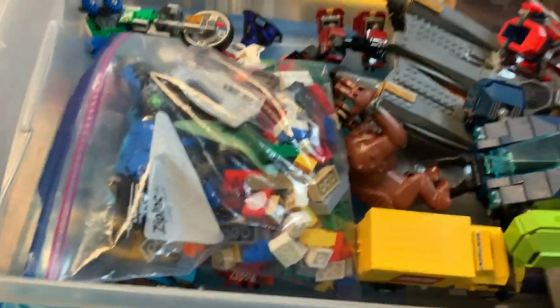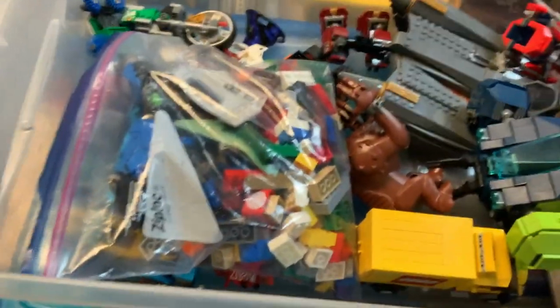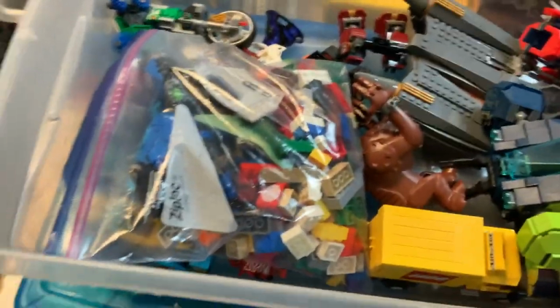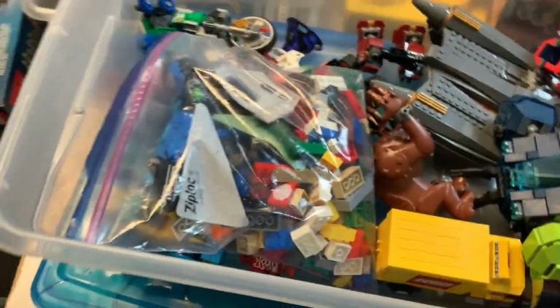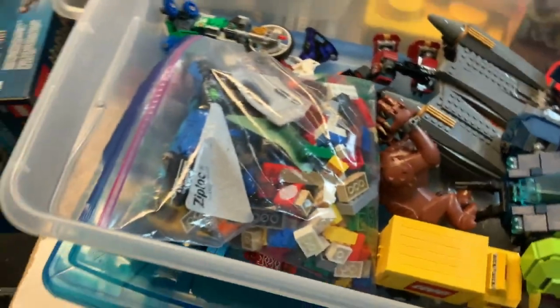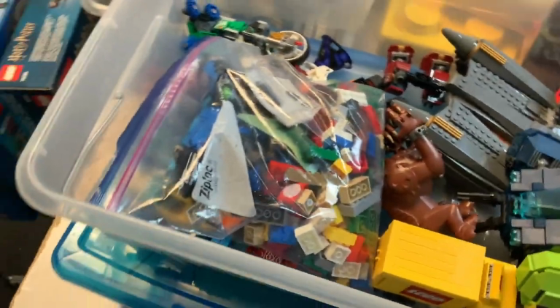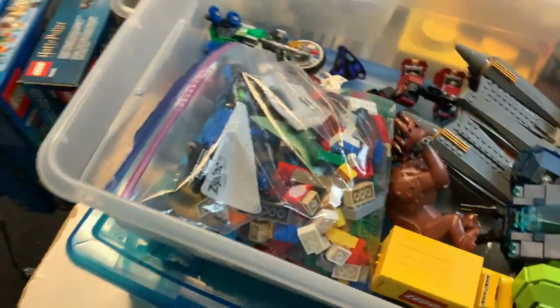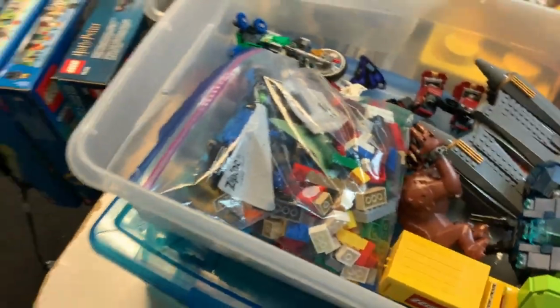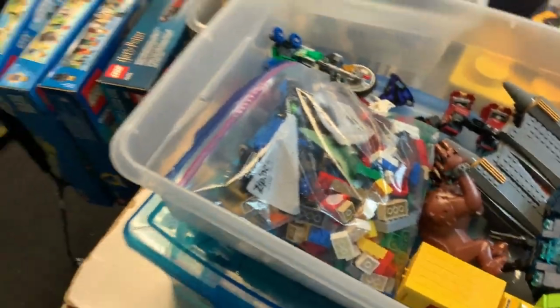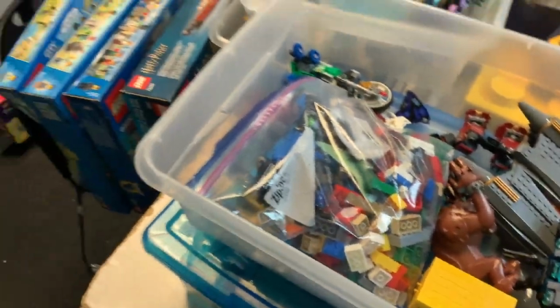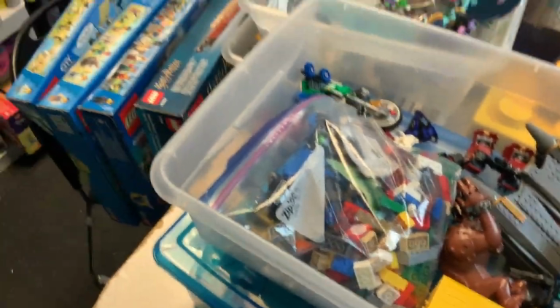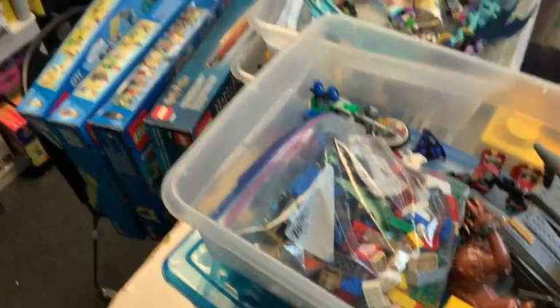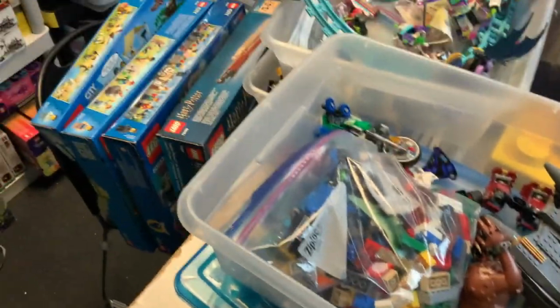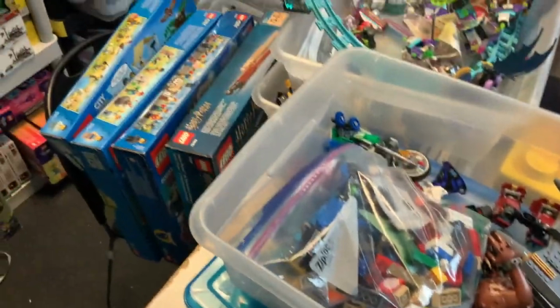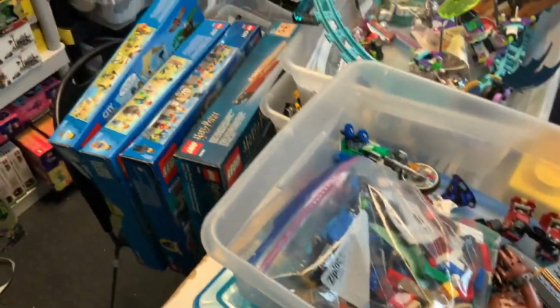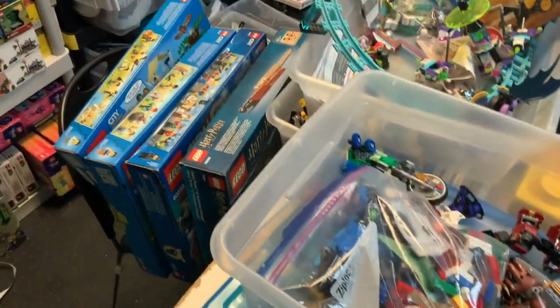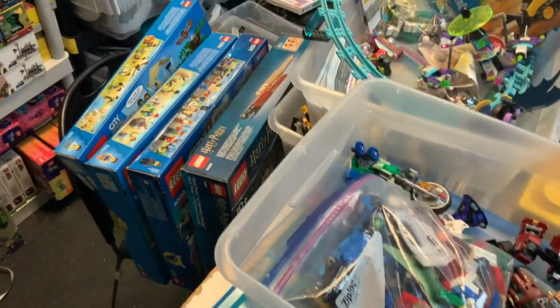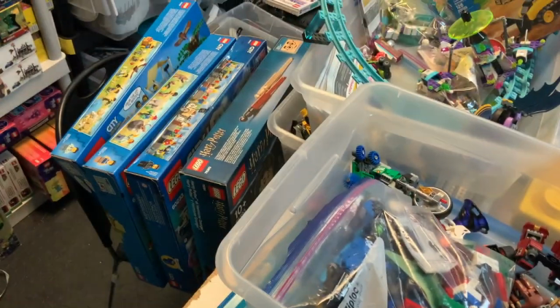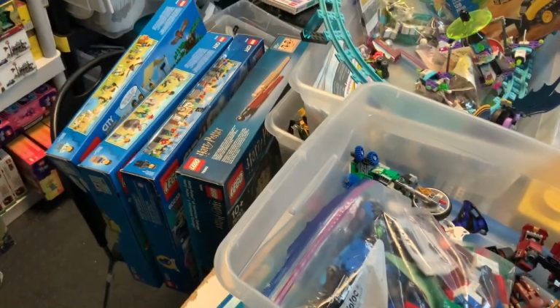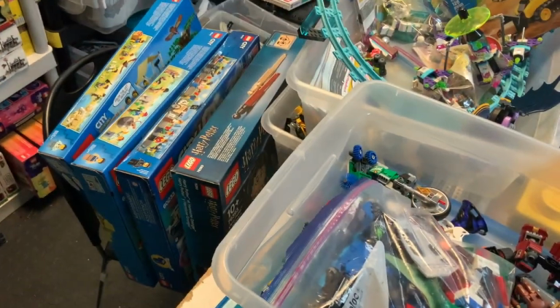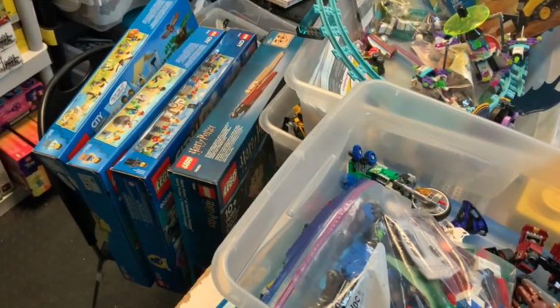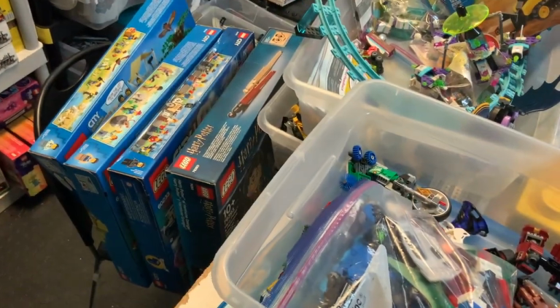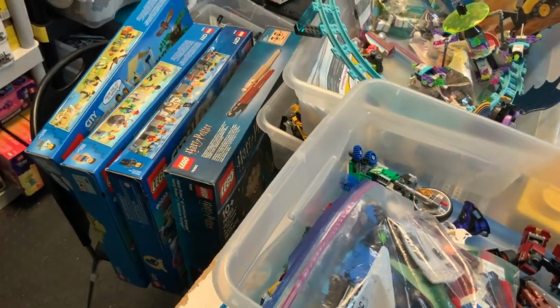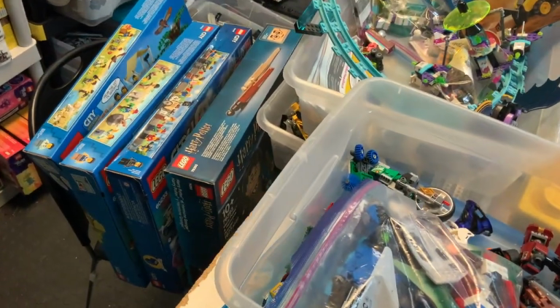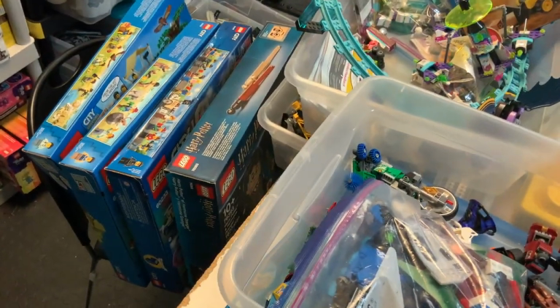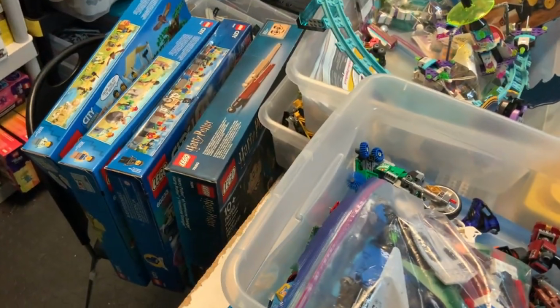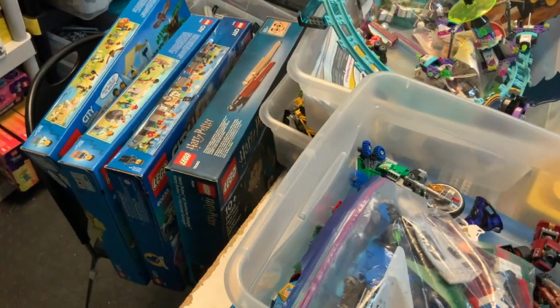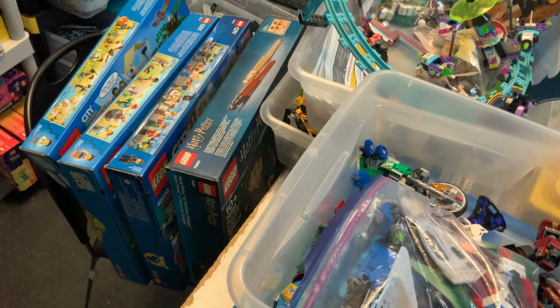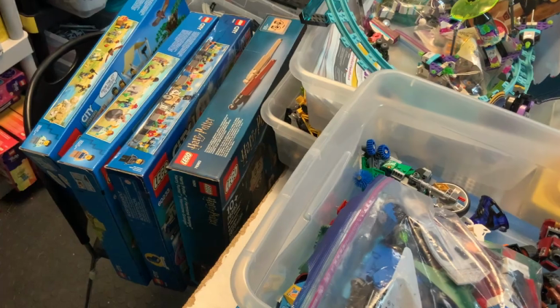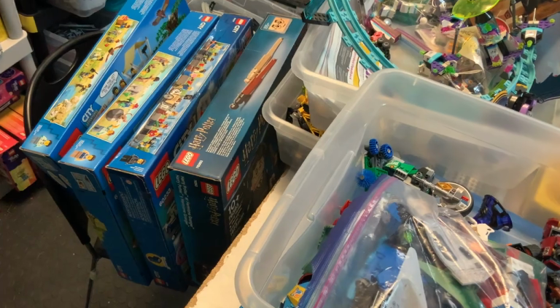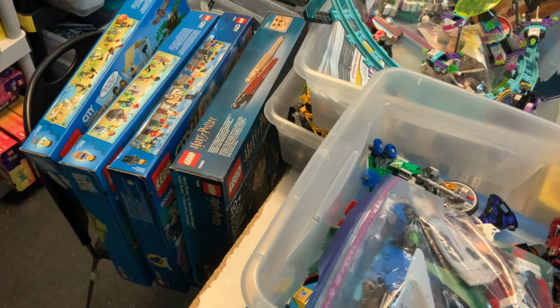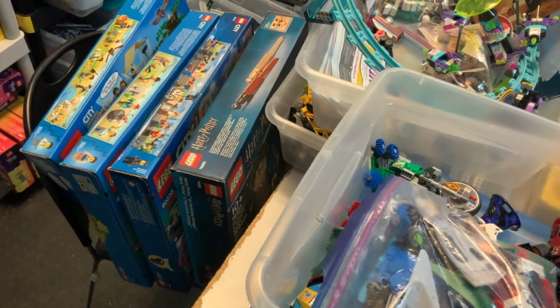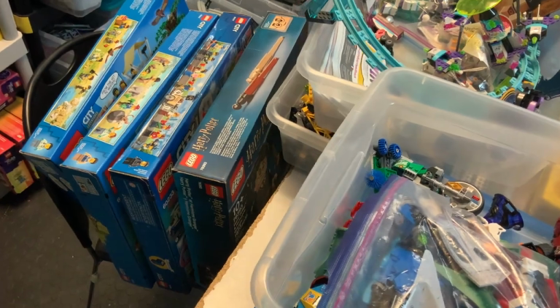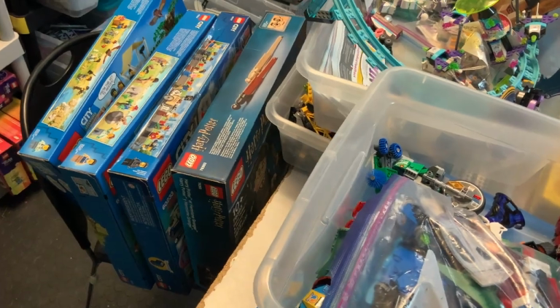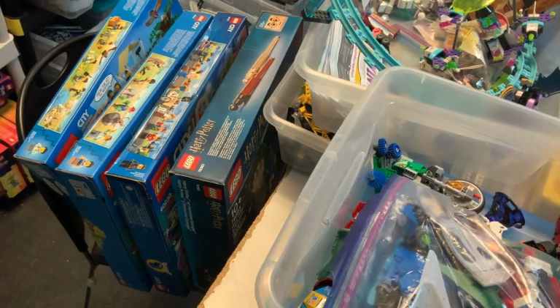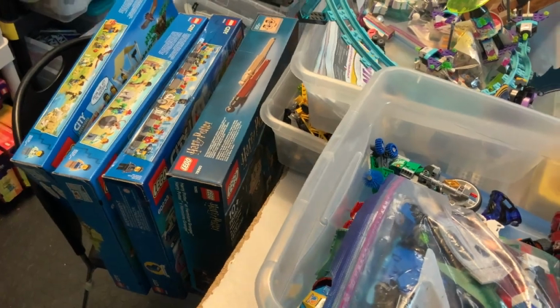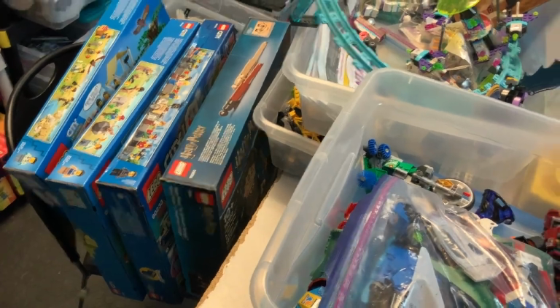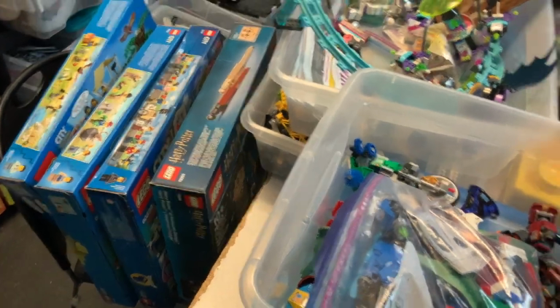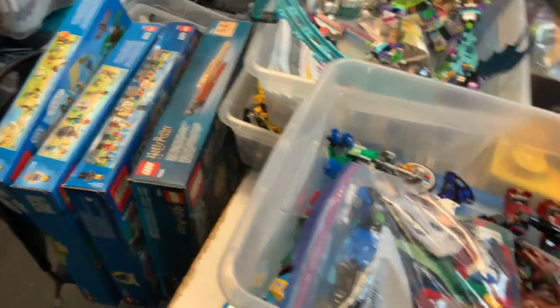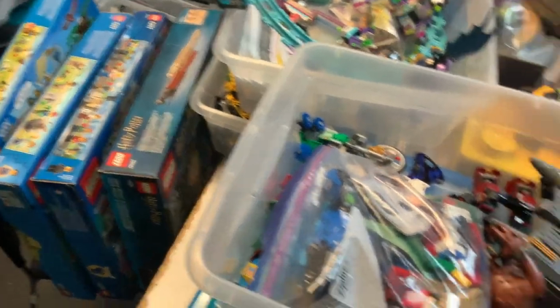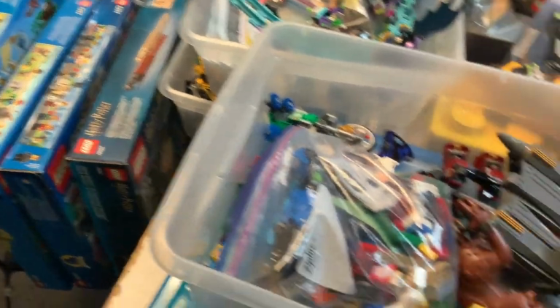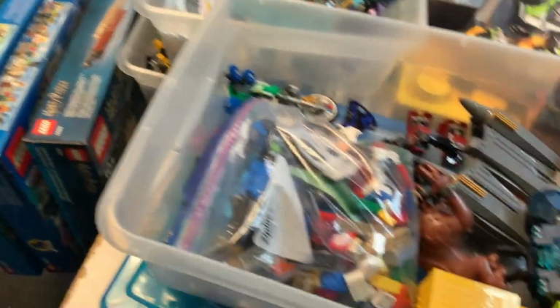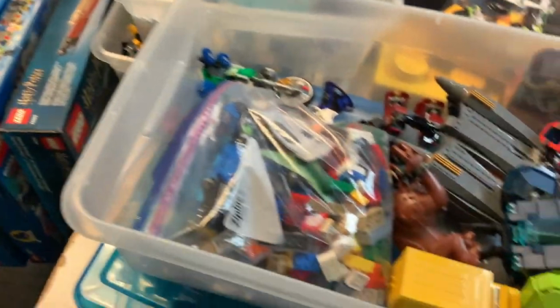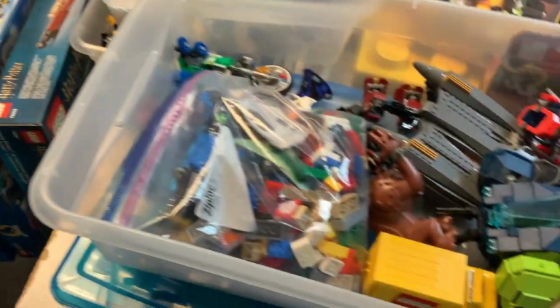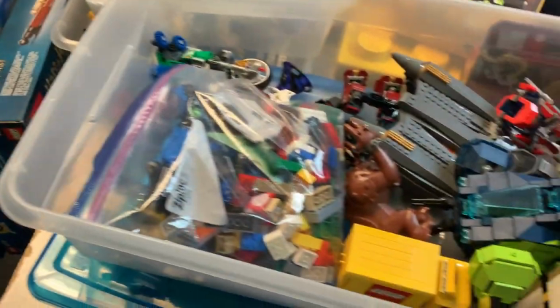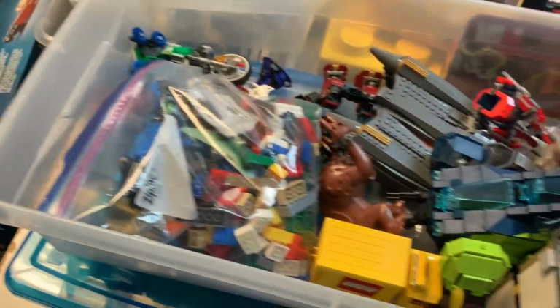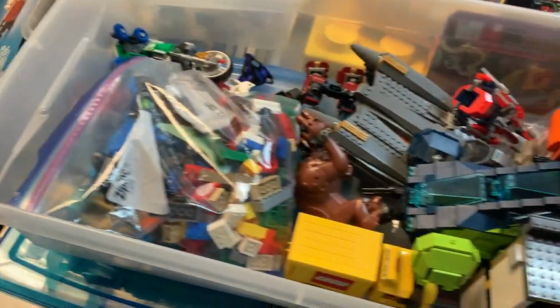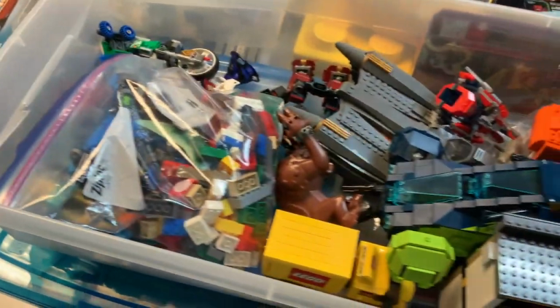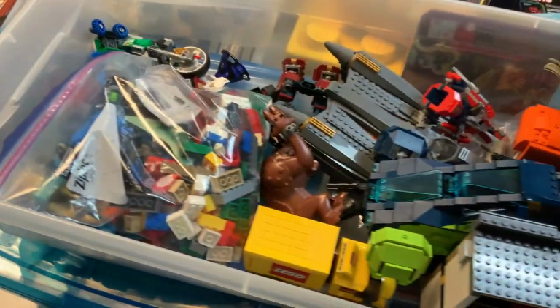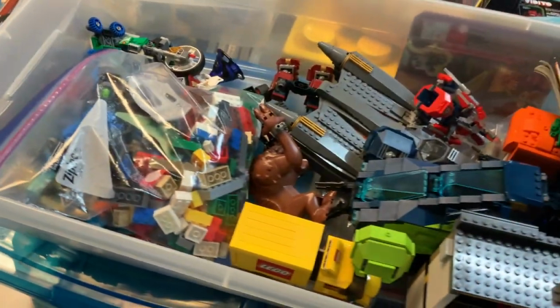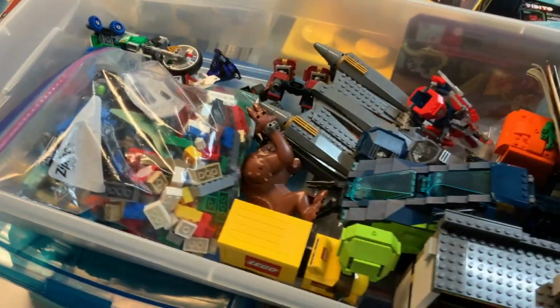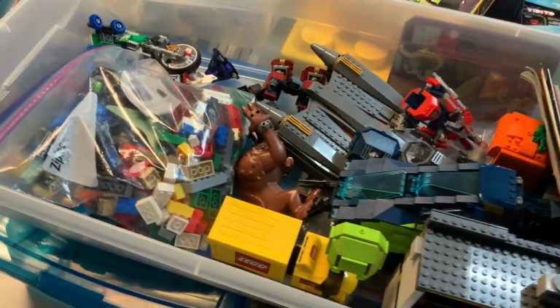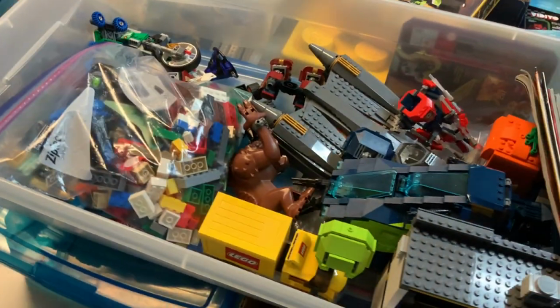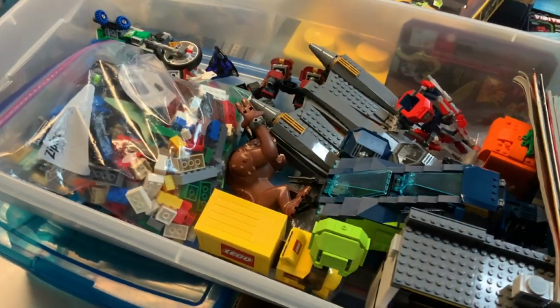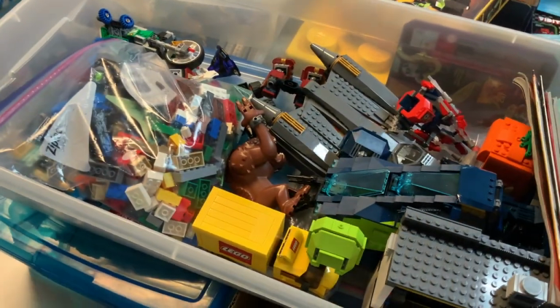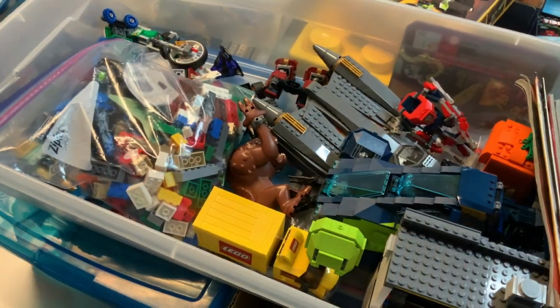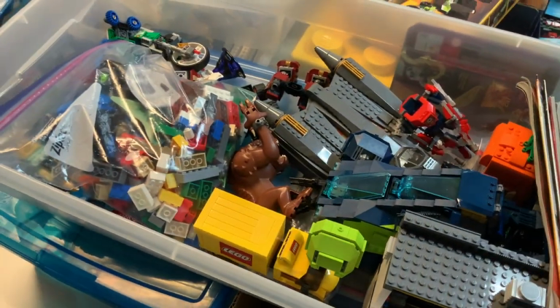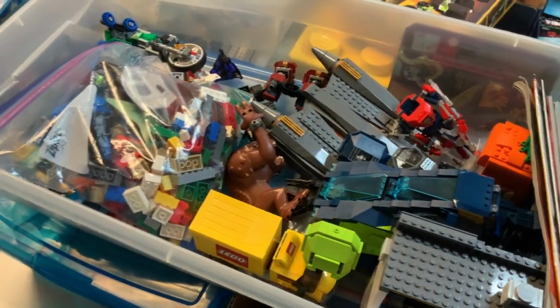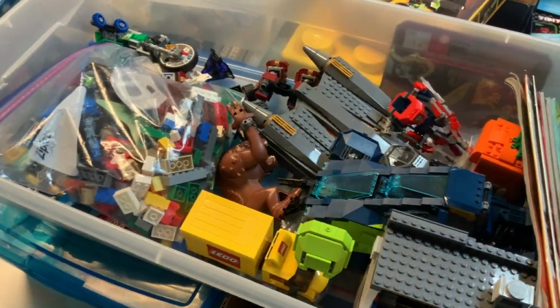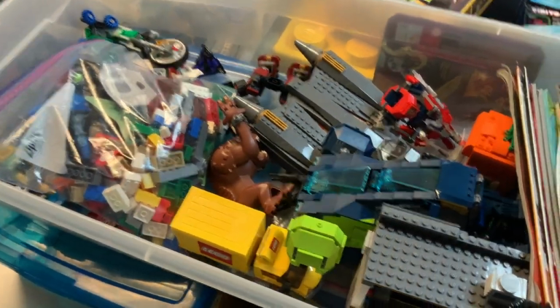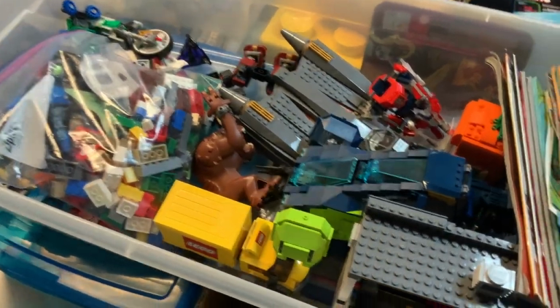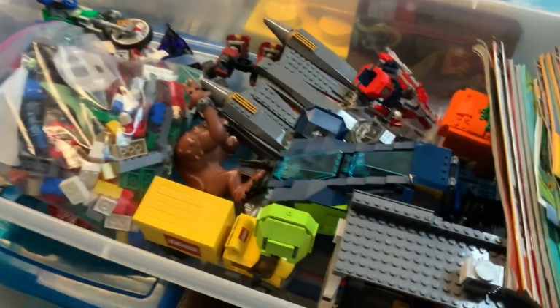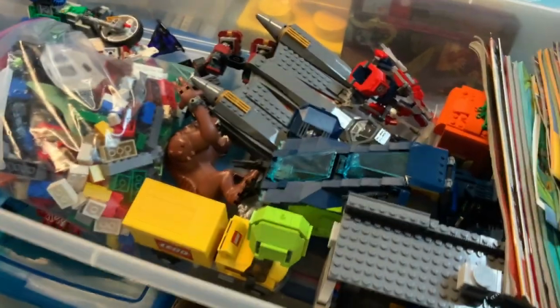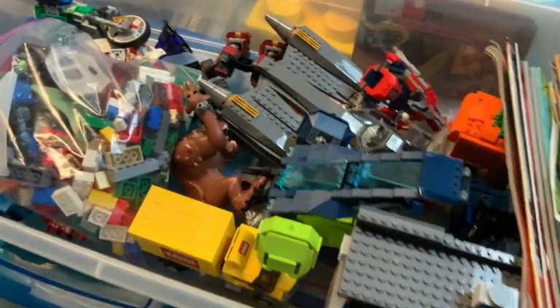I think pretty much all those are still at retail price — maybe not the Harry Potter one, I'm not sure what the status of that one is.